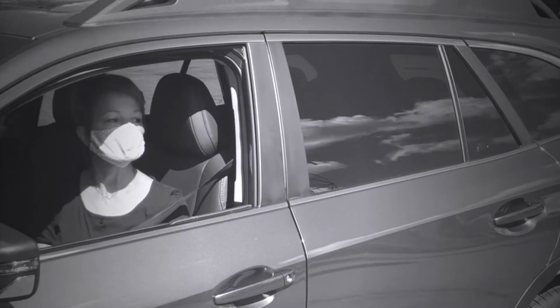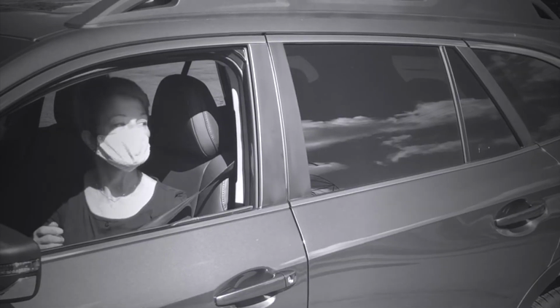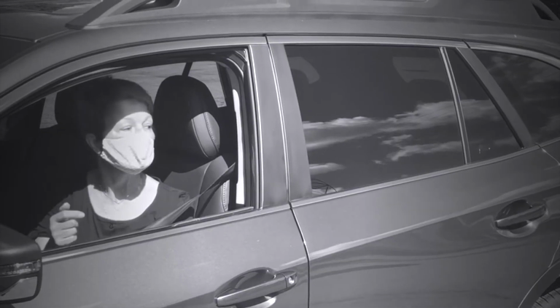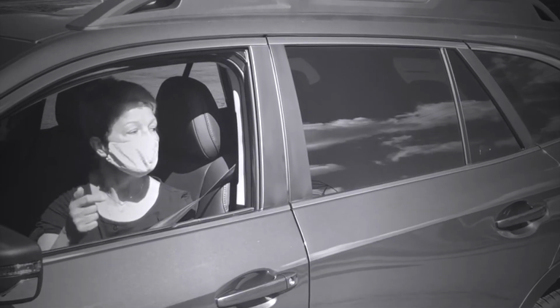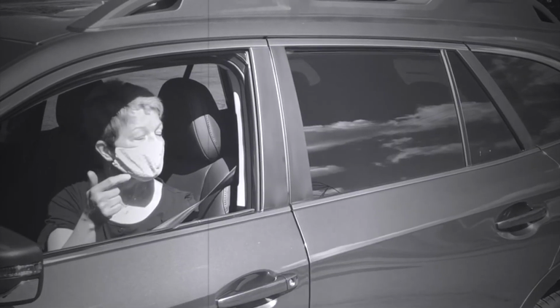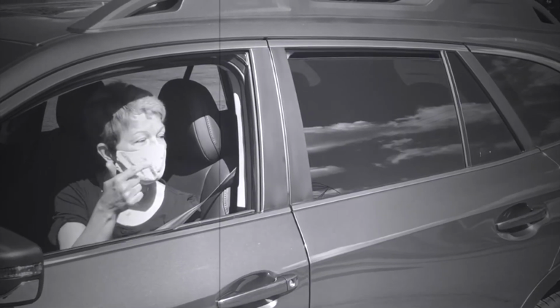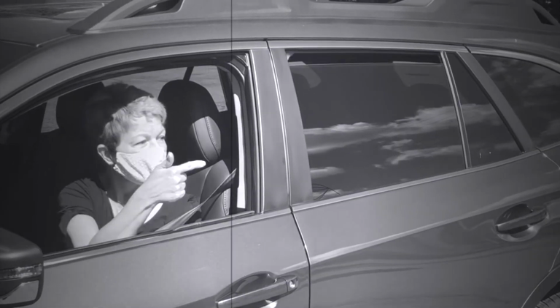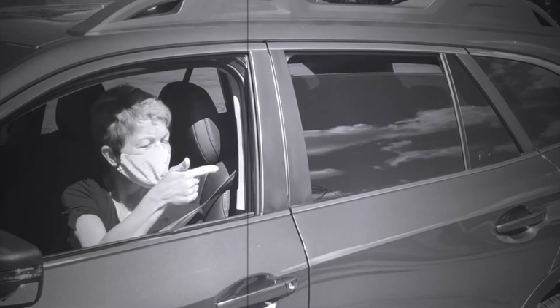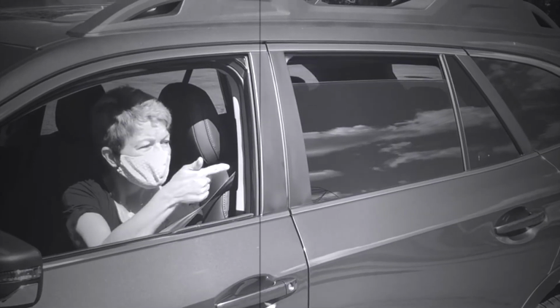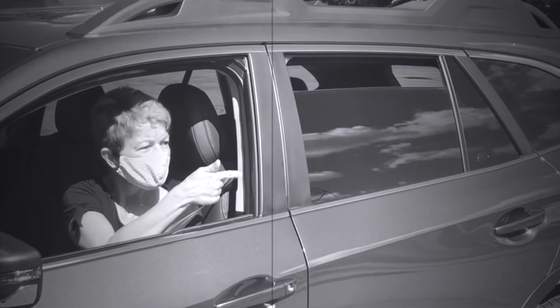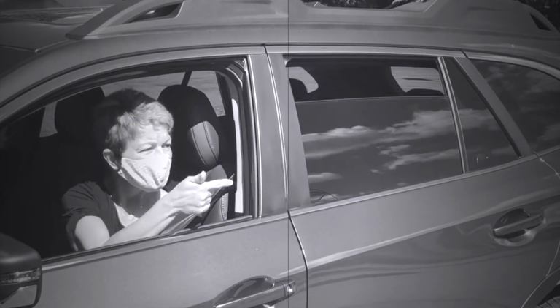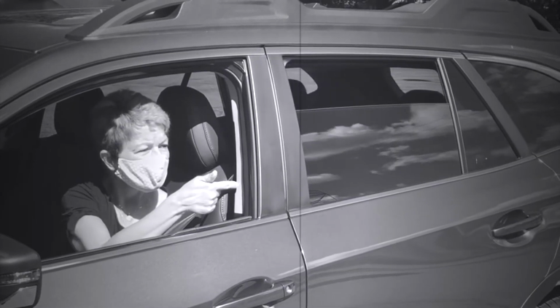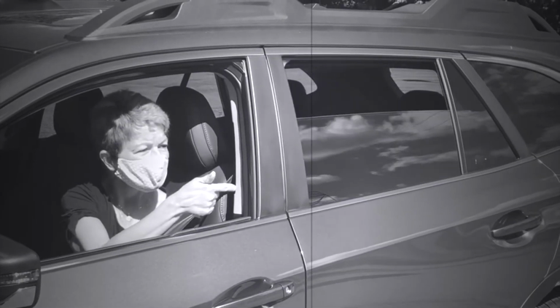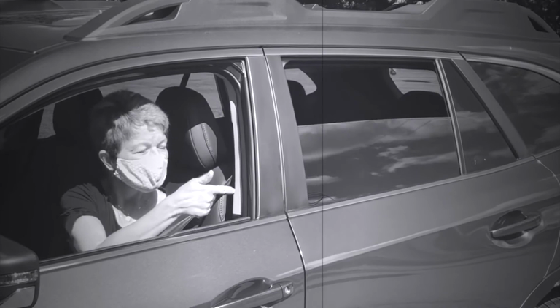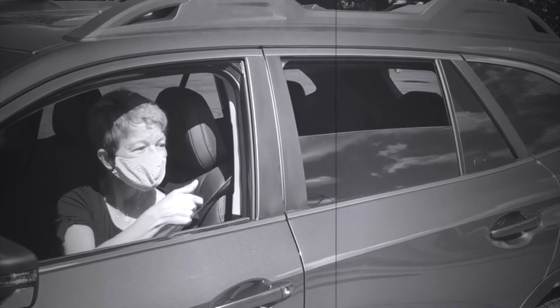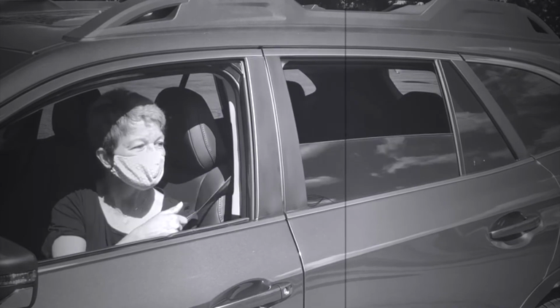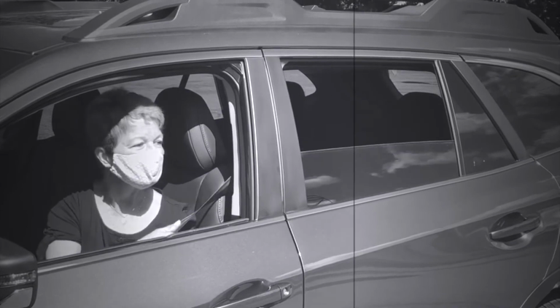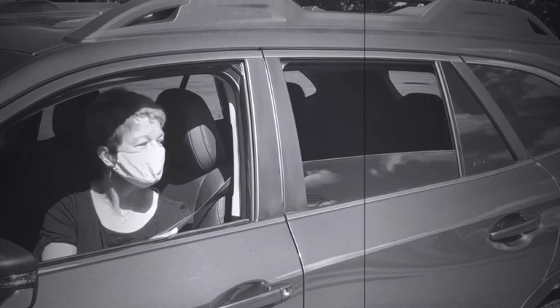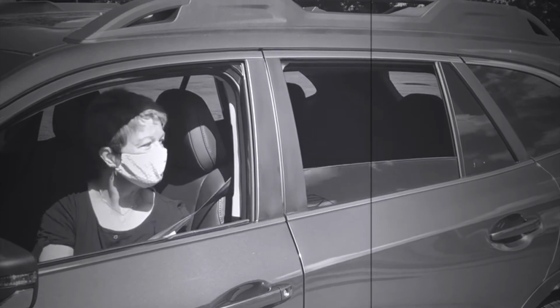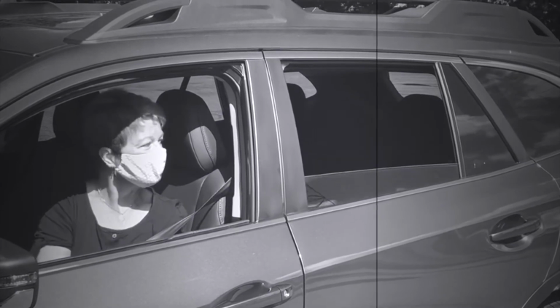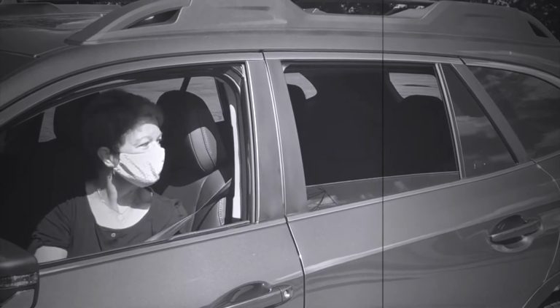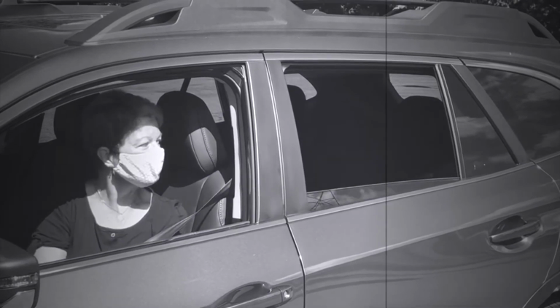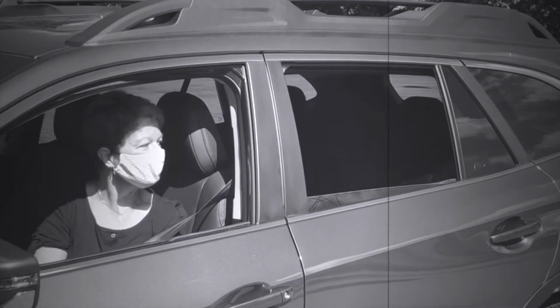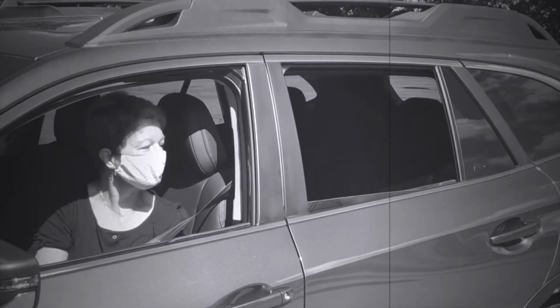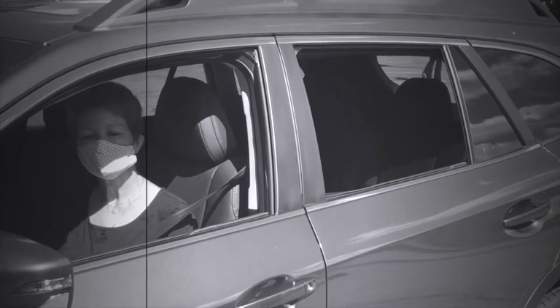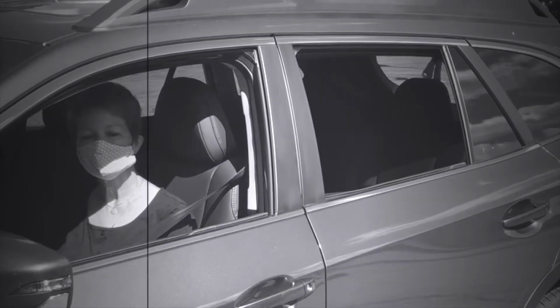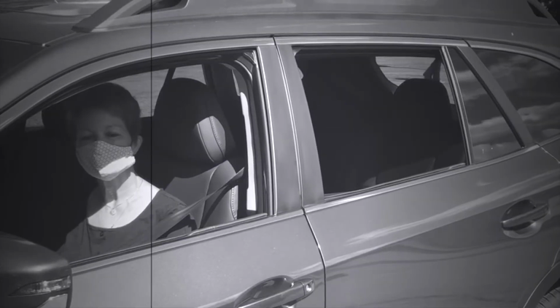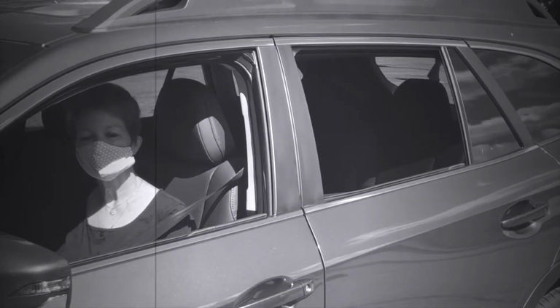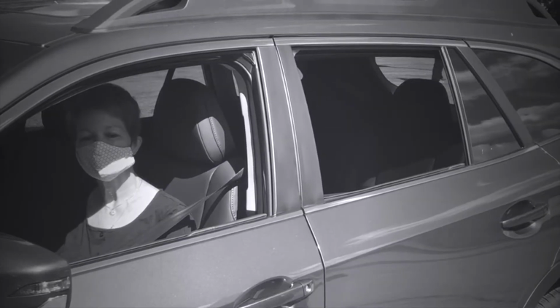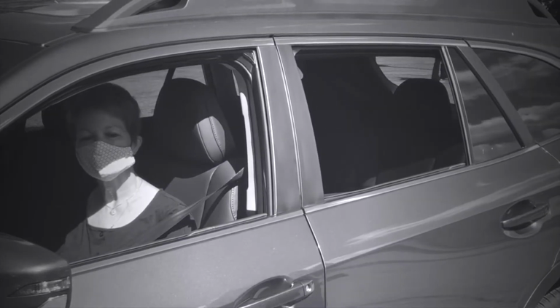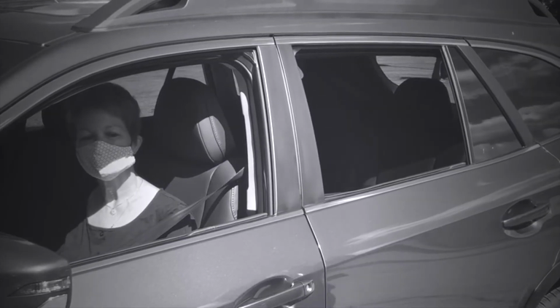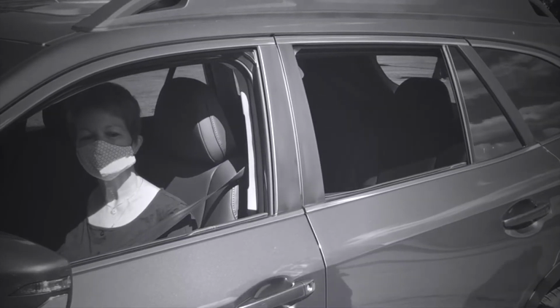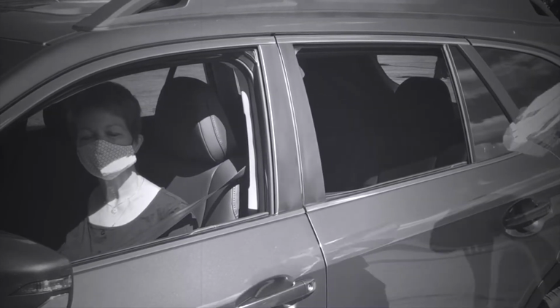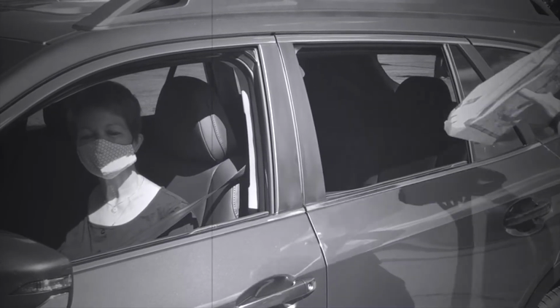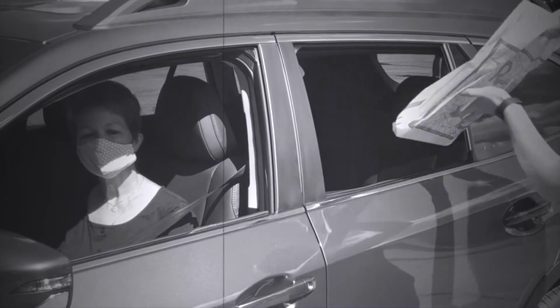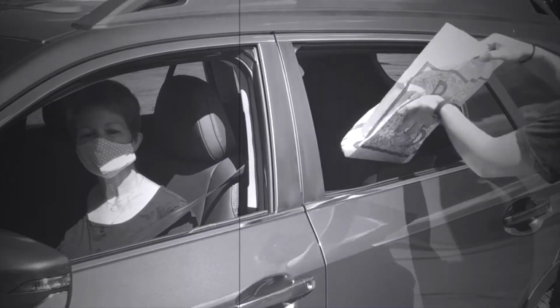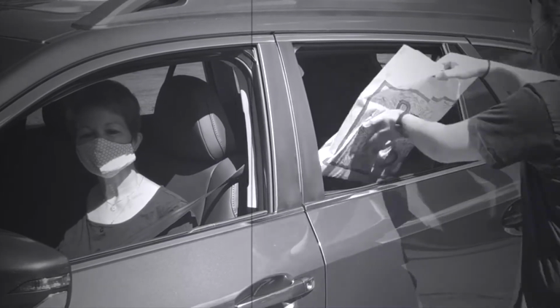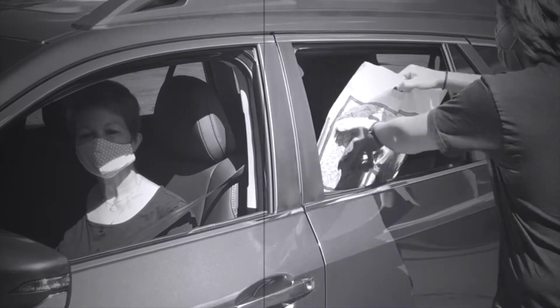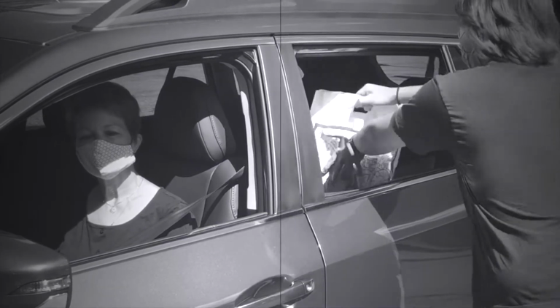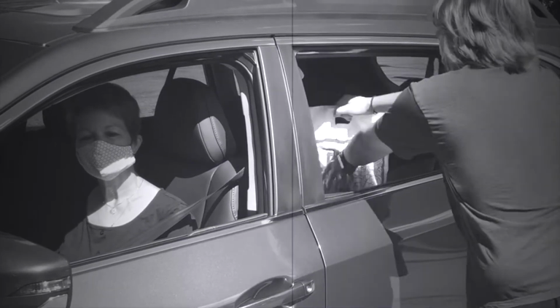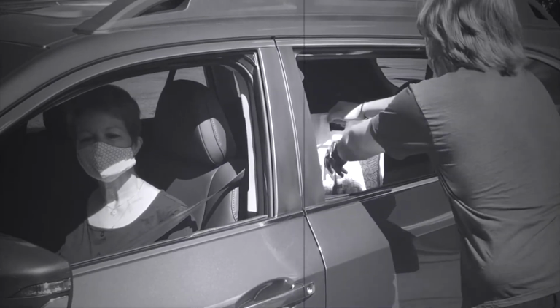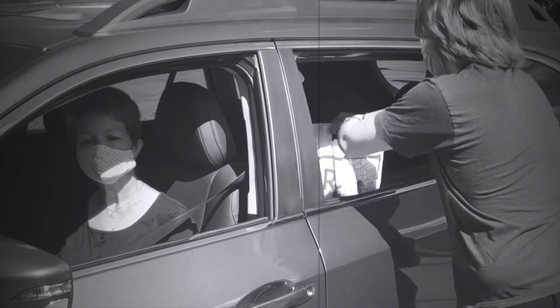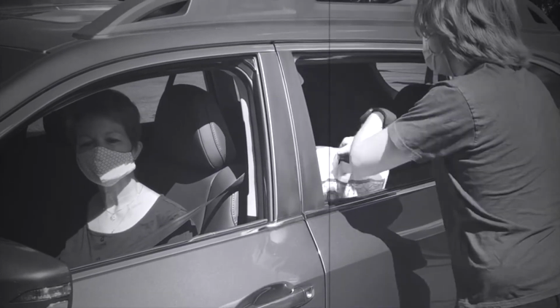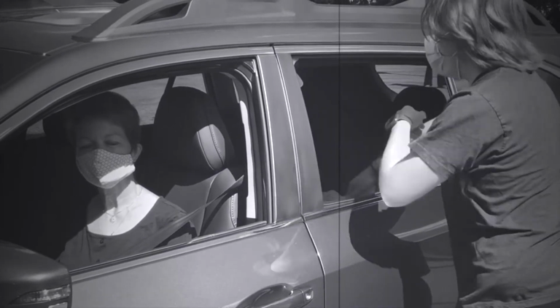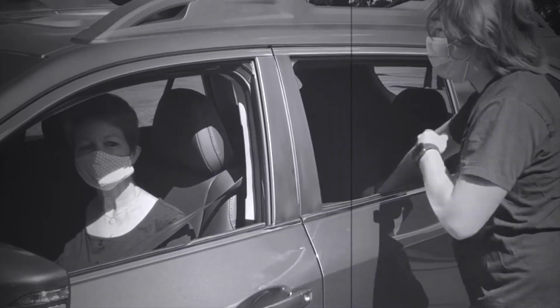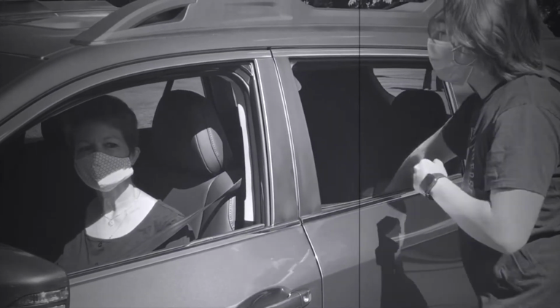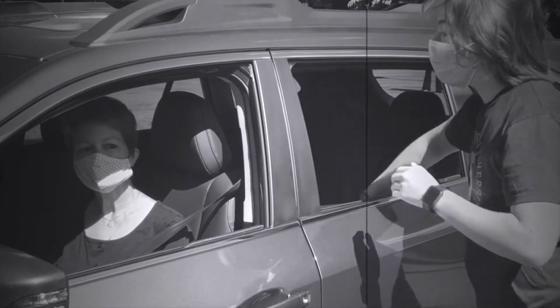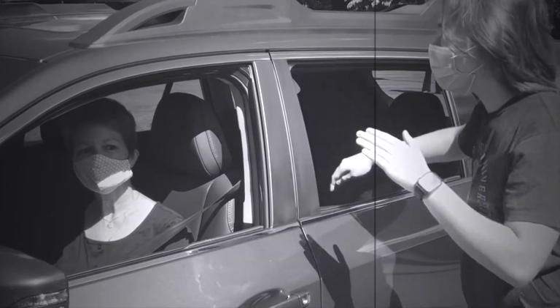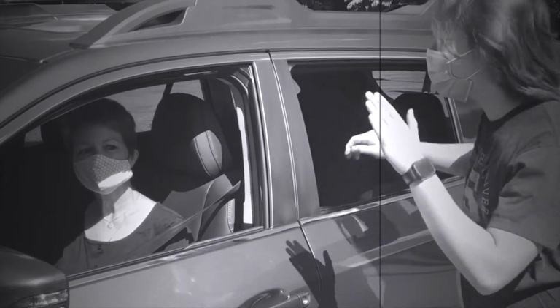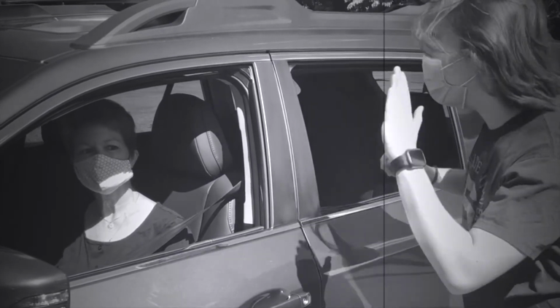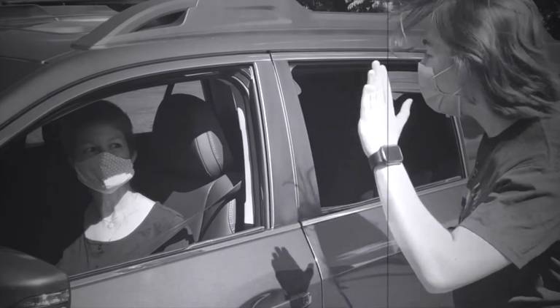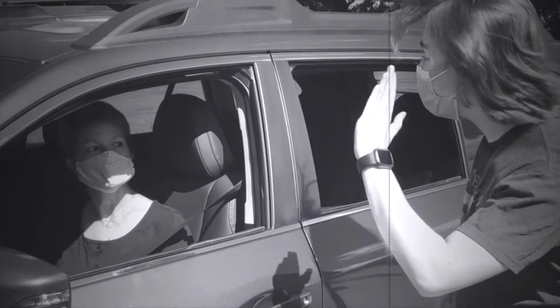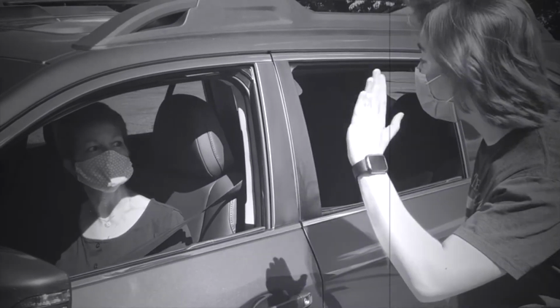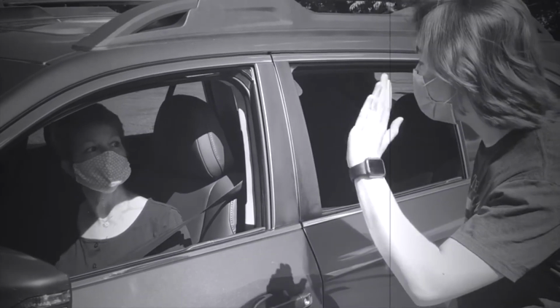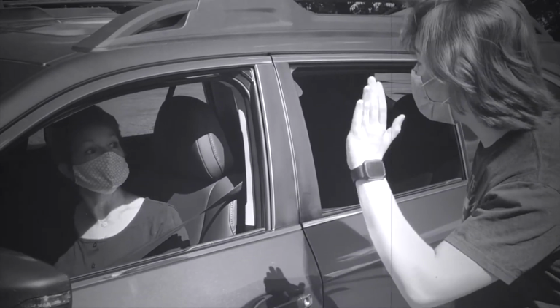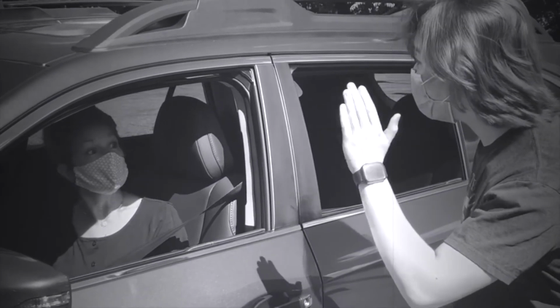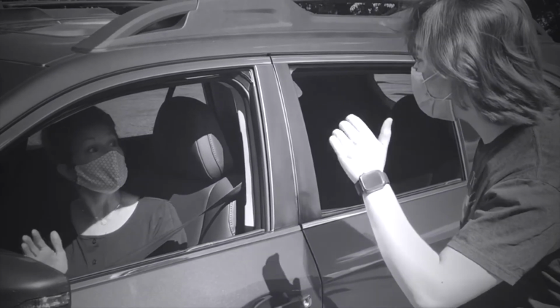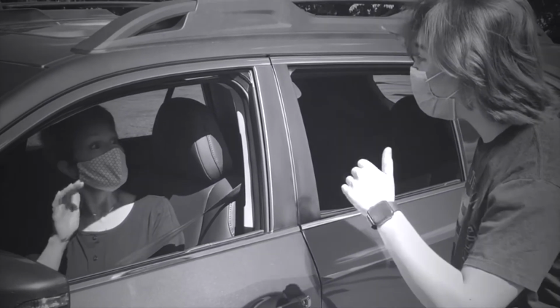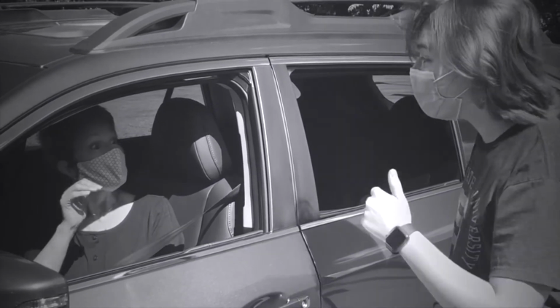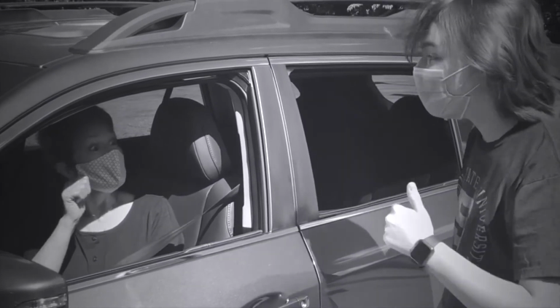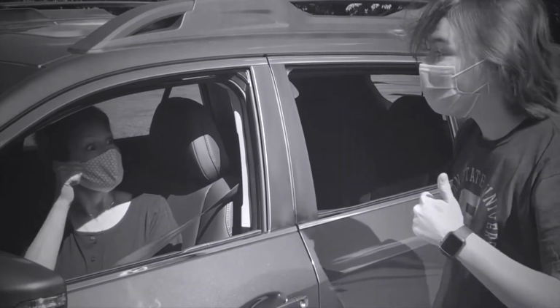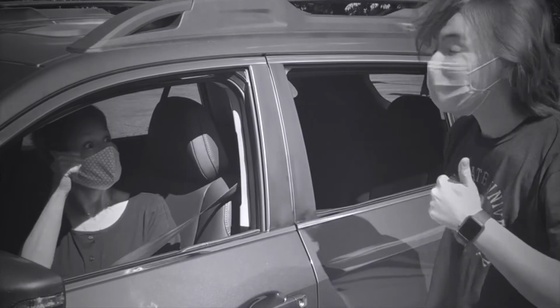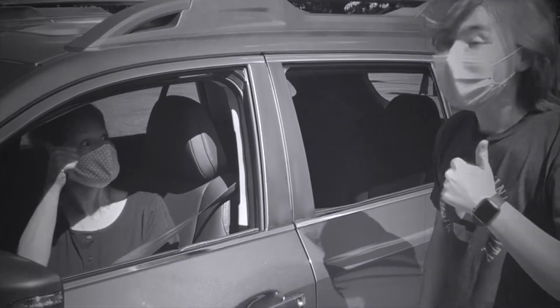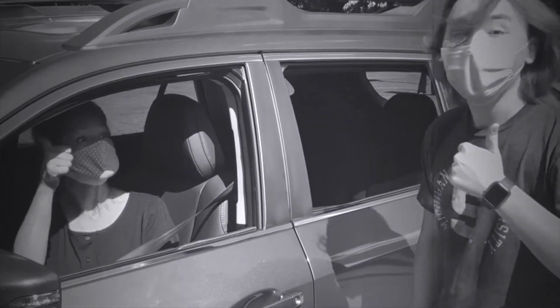Step 3: Lower your window or pop your trunk. Staff will place your items right inside your car.